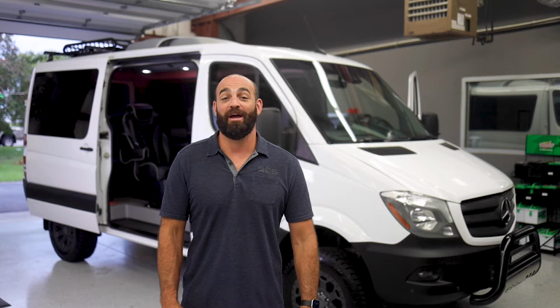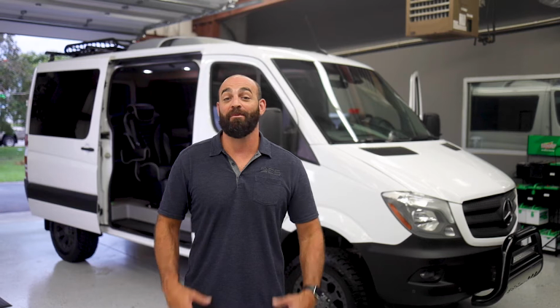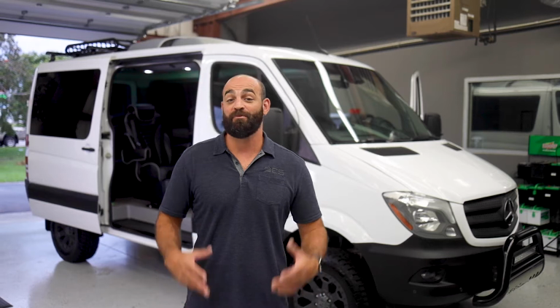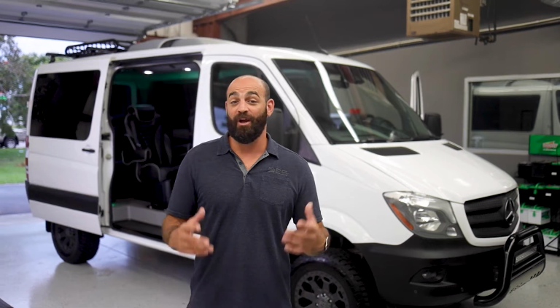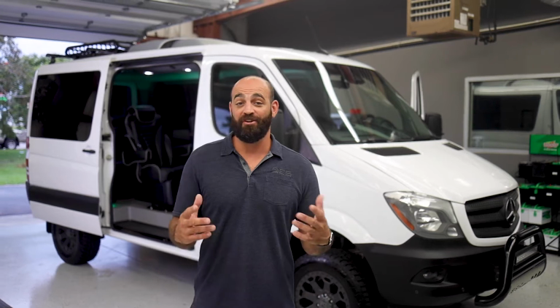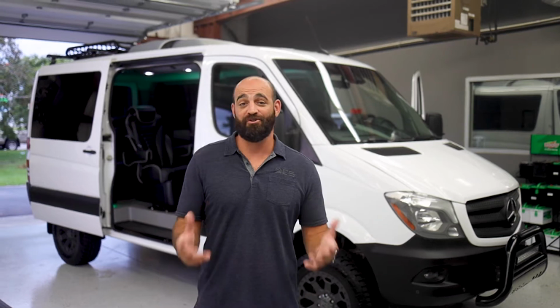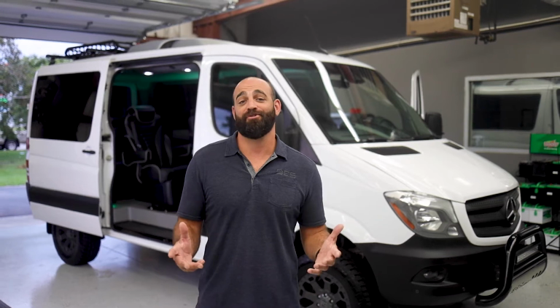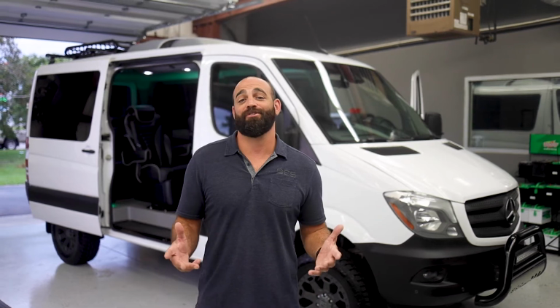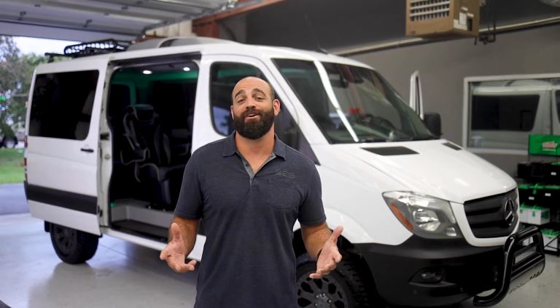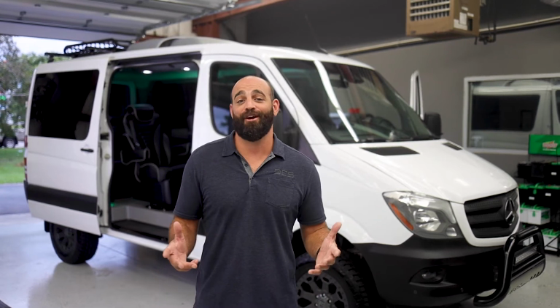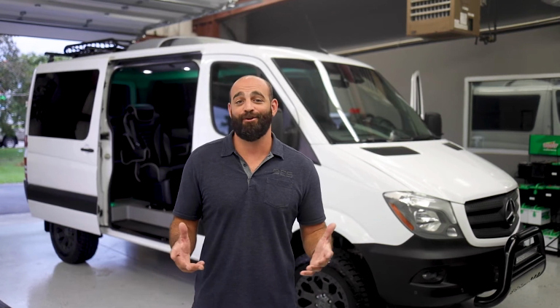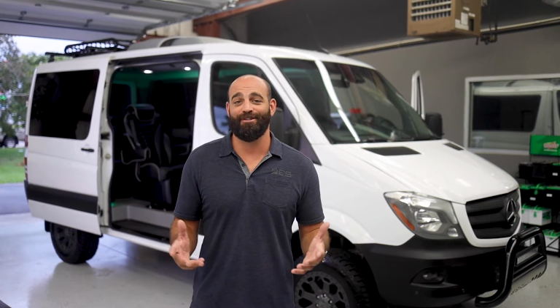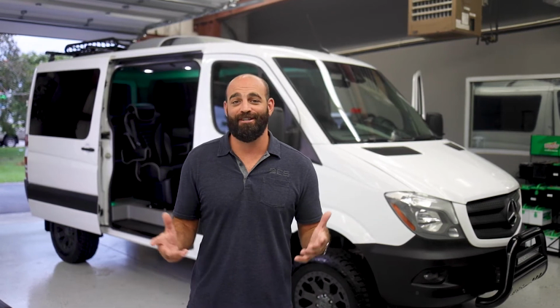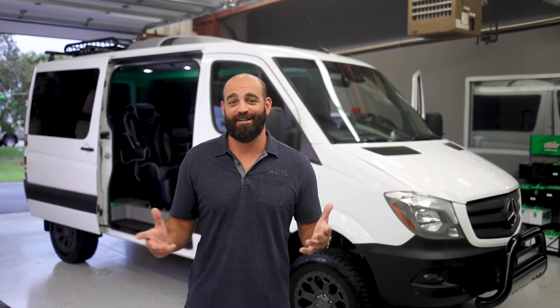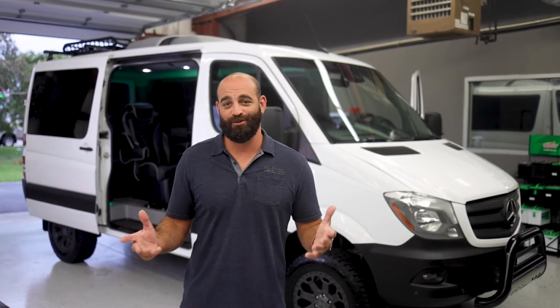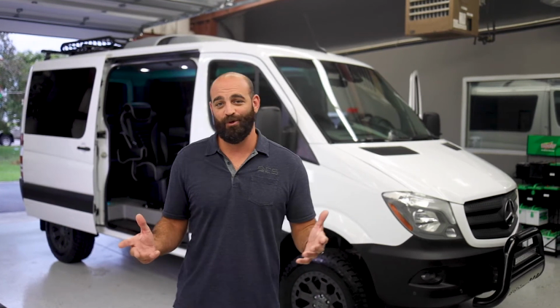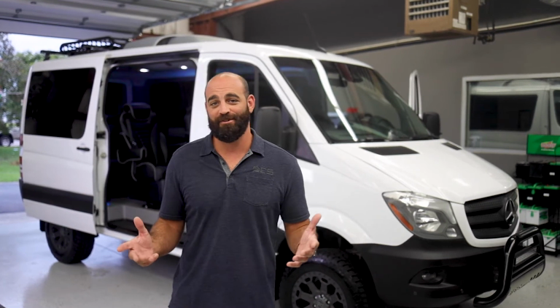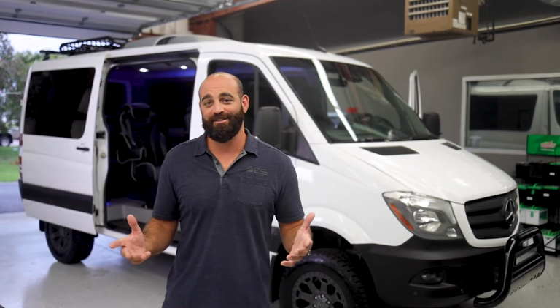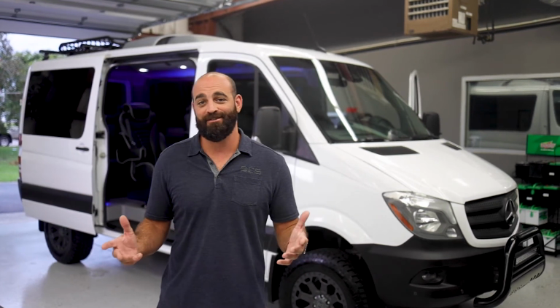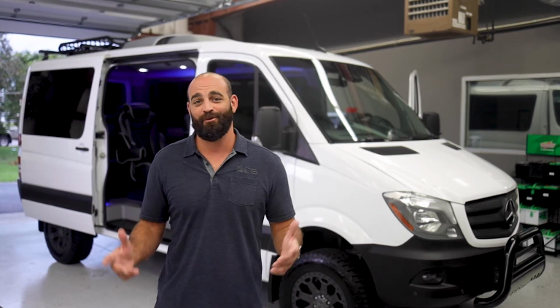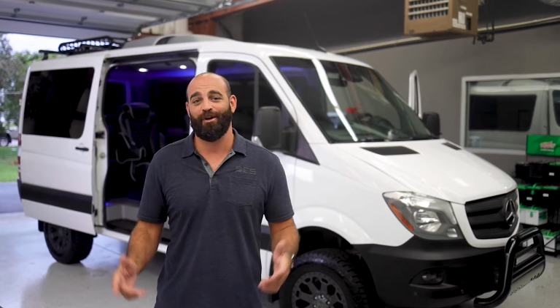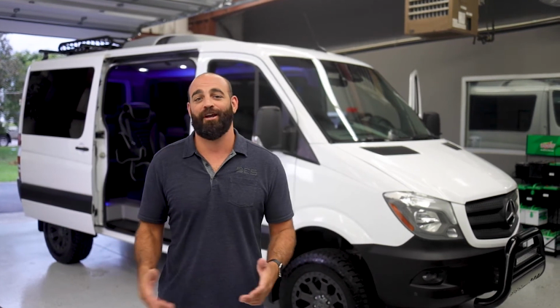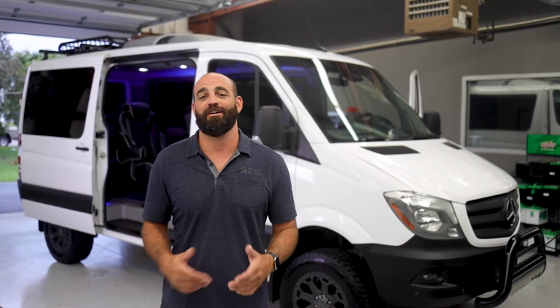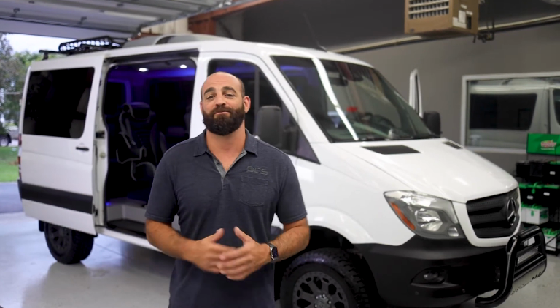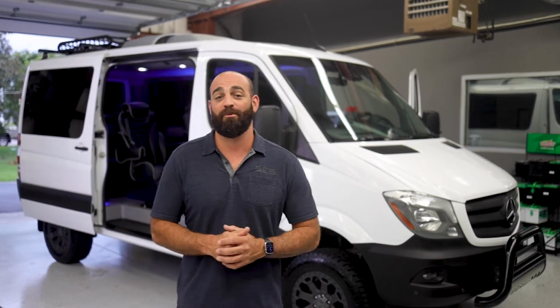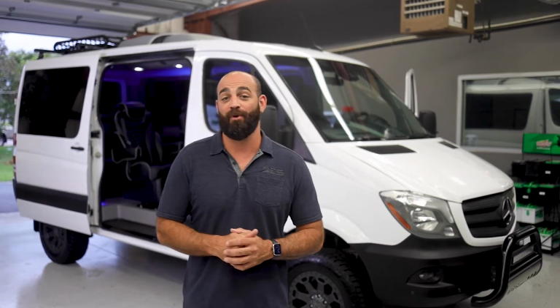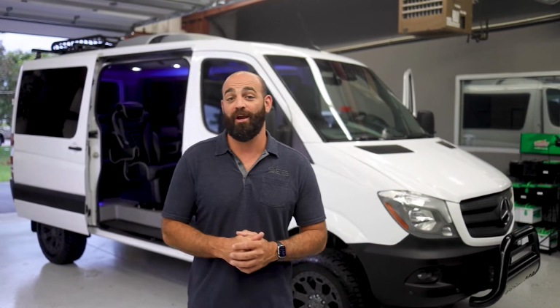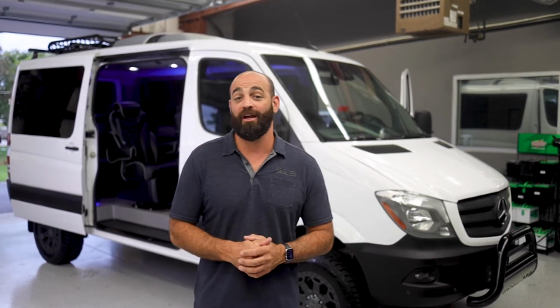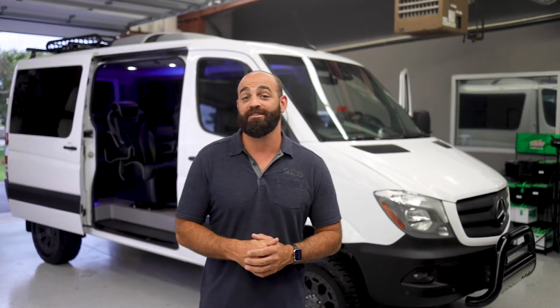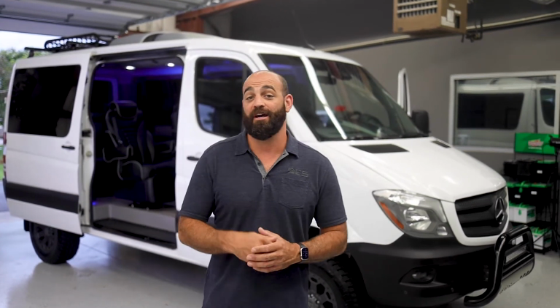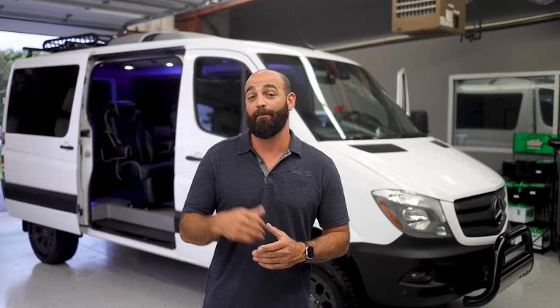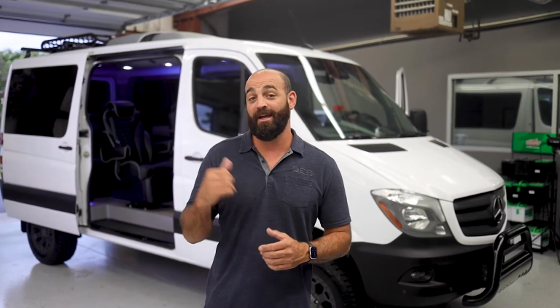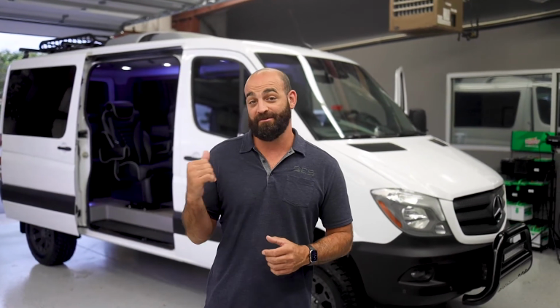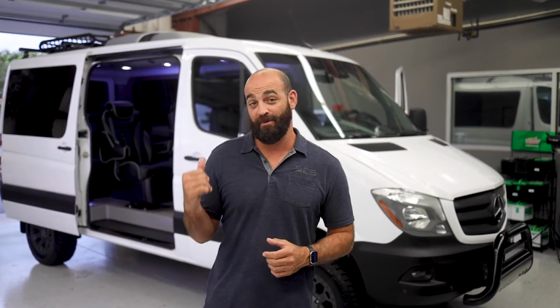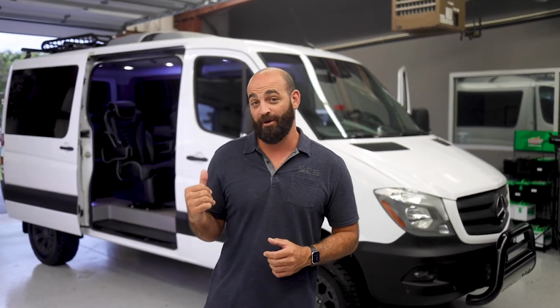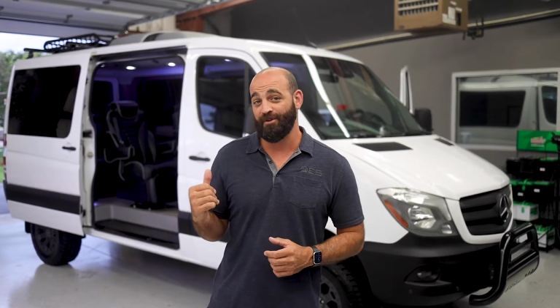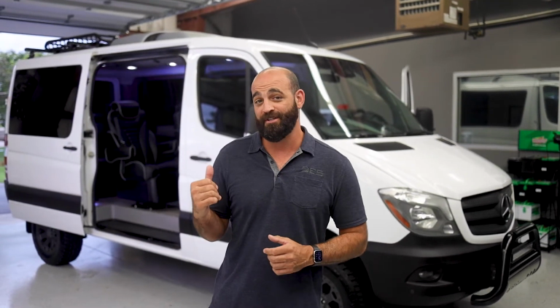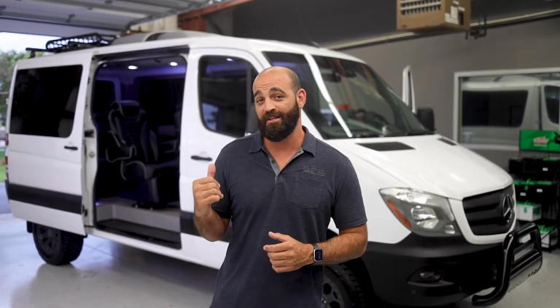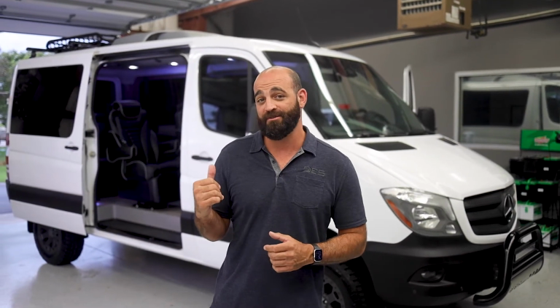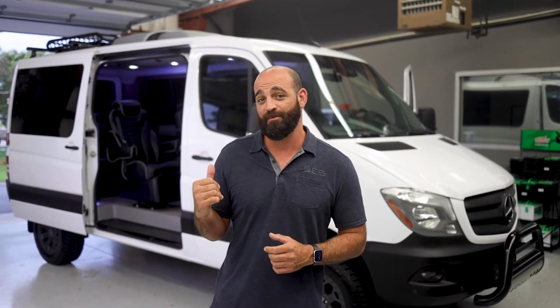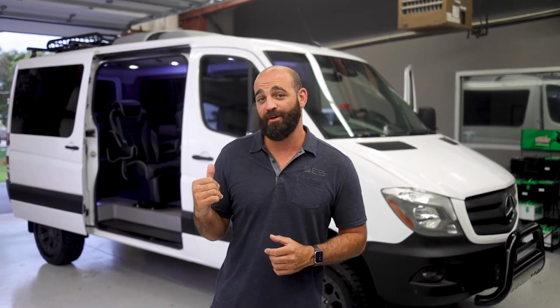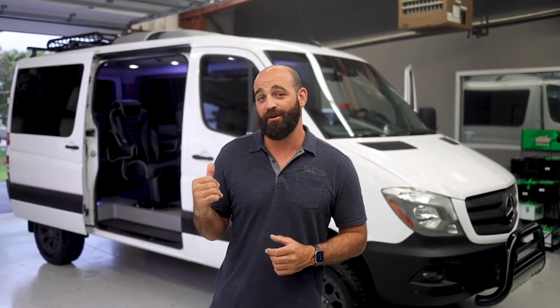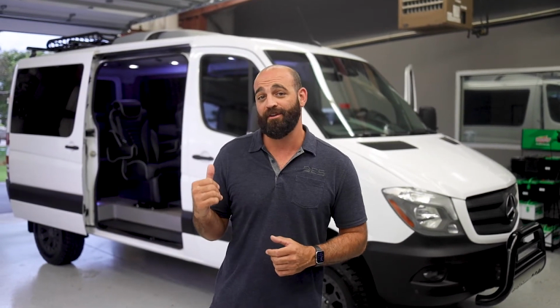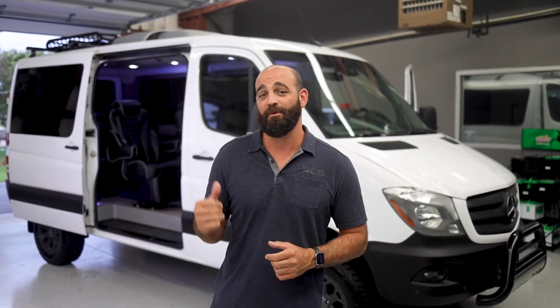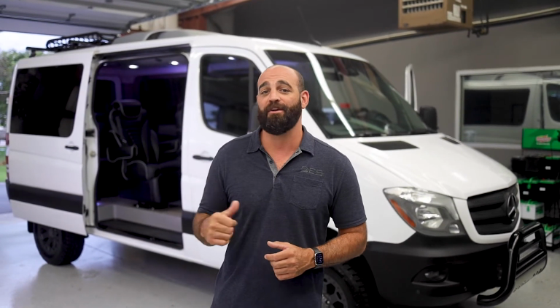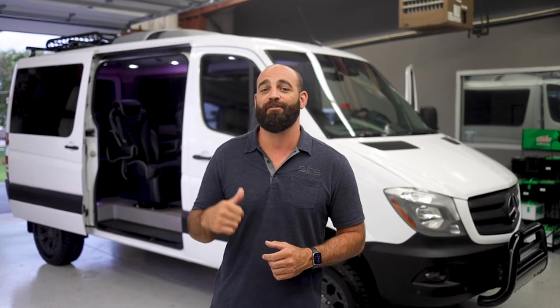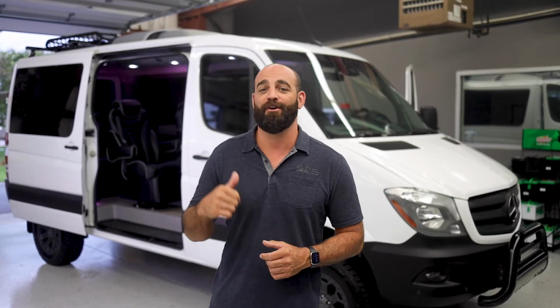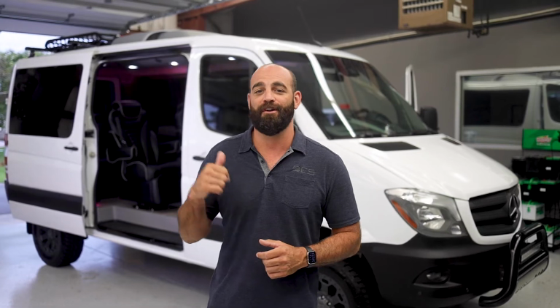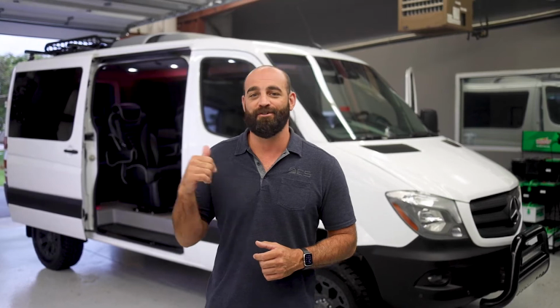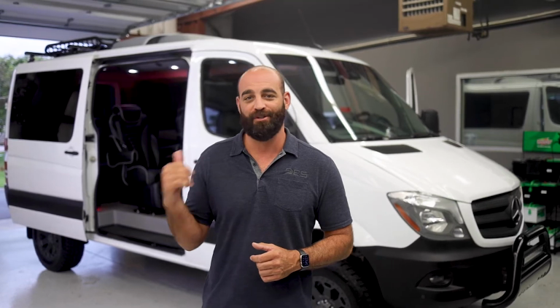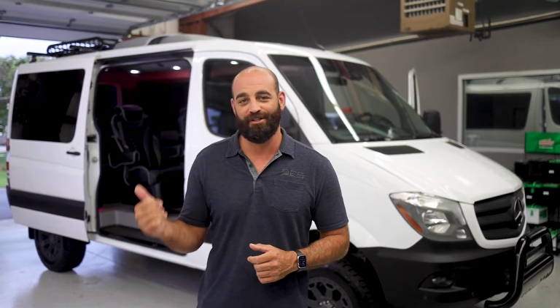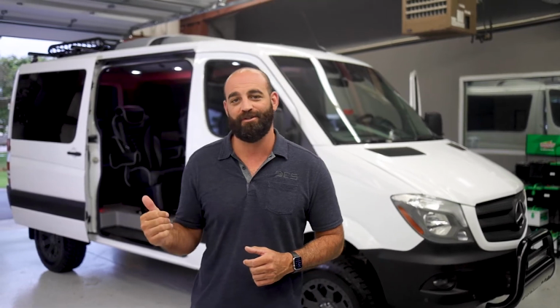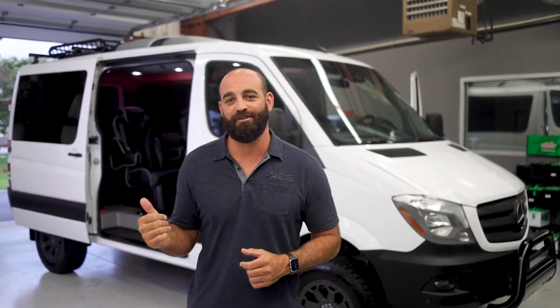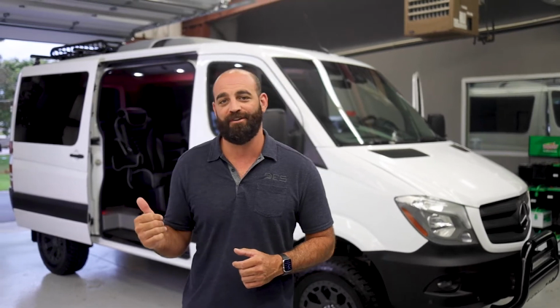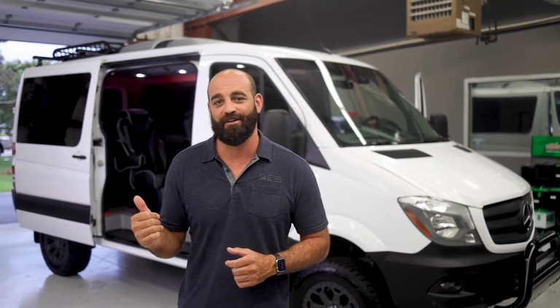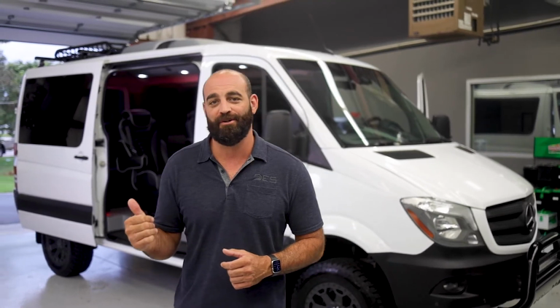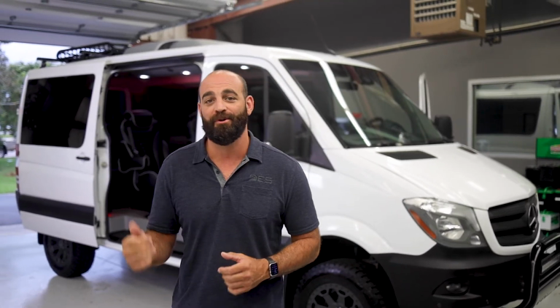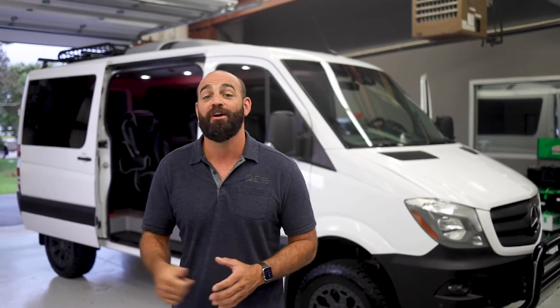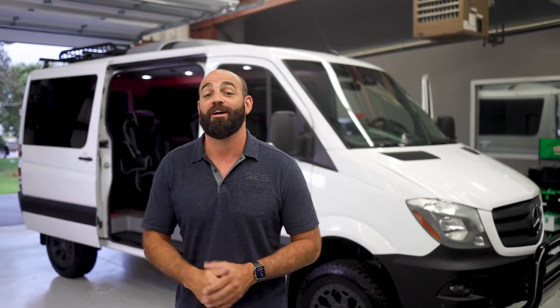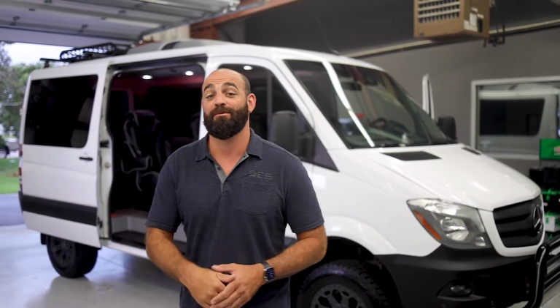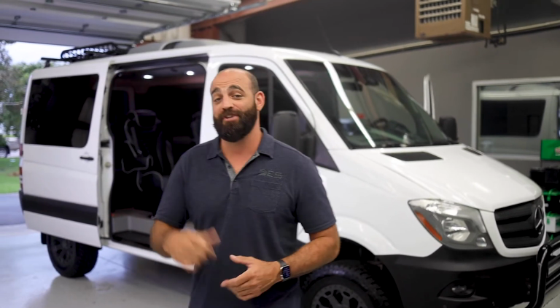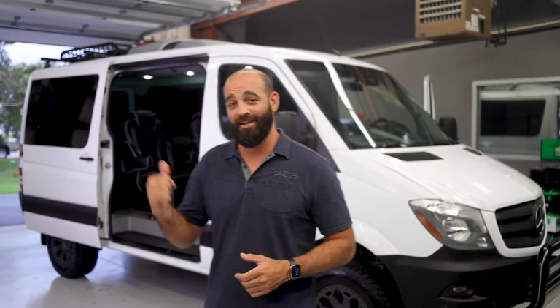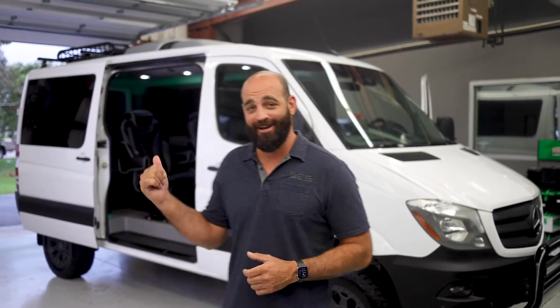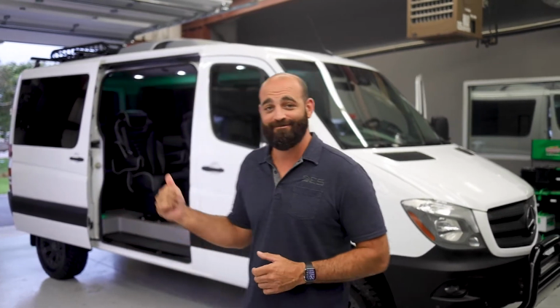My name is Brandon Schuler. I own DES of Wilmington. We had a customer bring us a base model Mercedes Sprinter that we converted into a luxury vehicle. Come check it out.